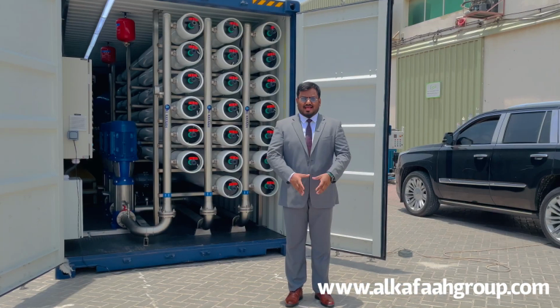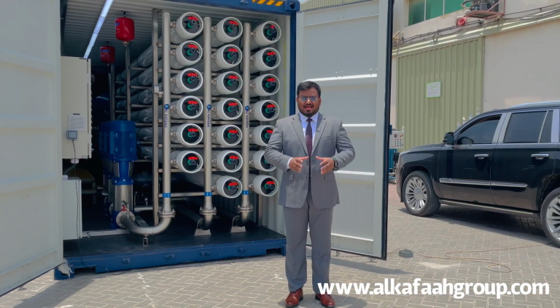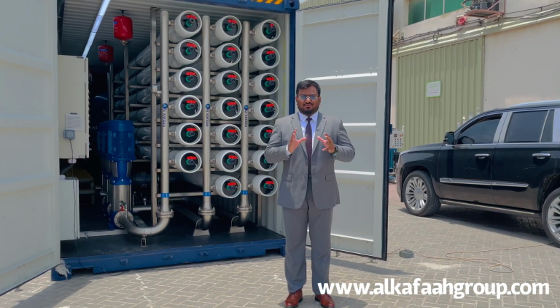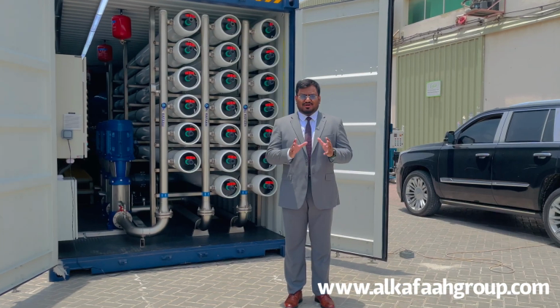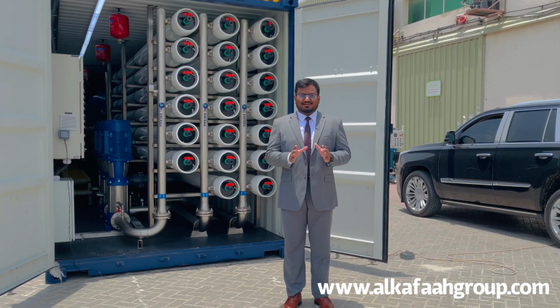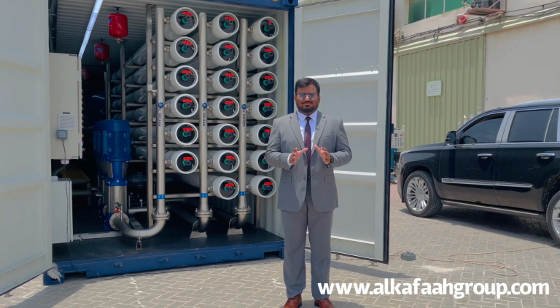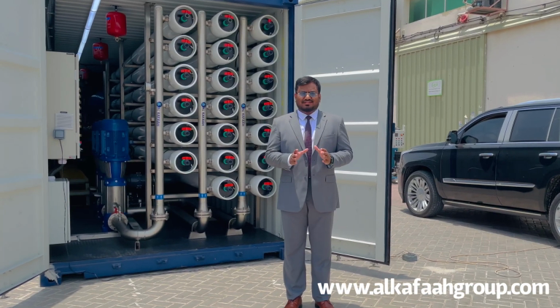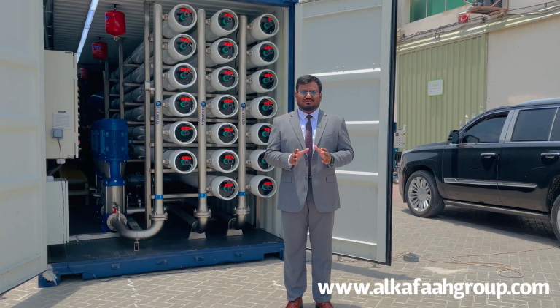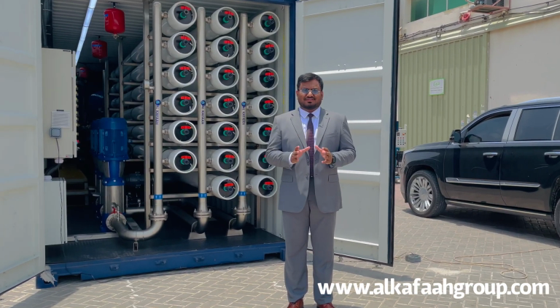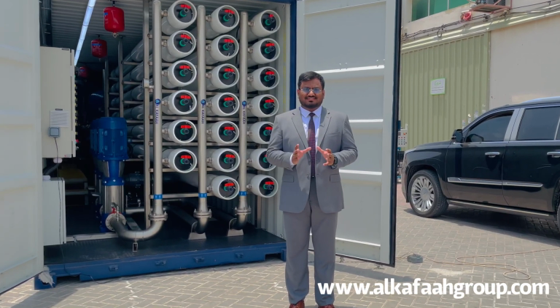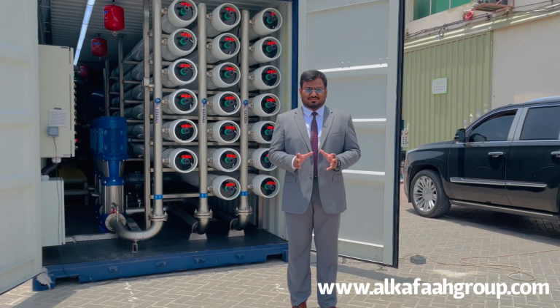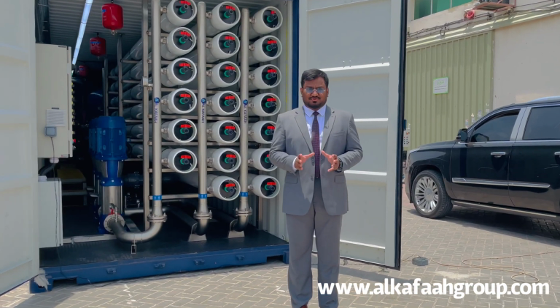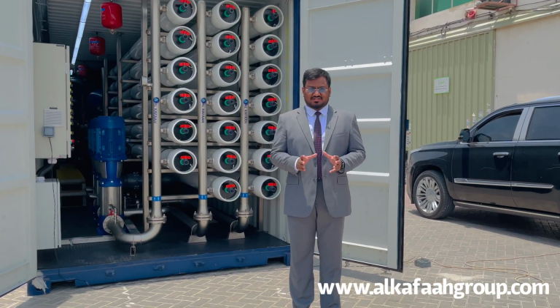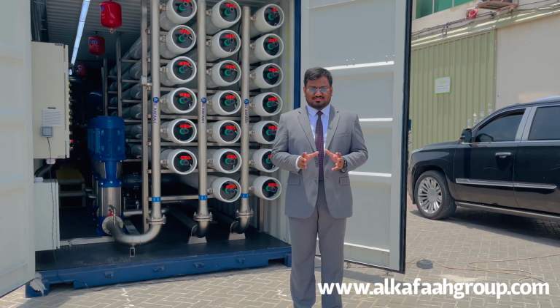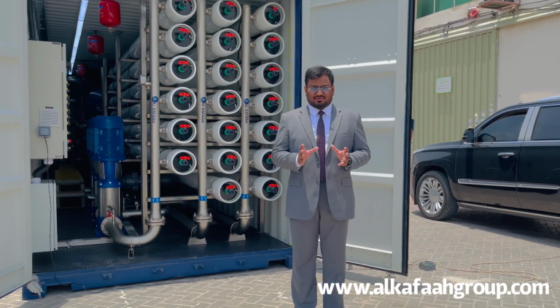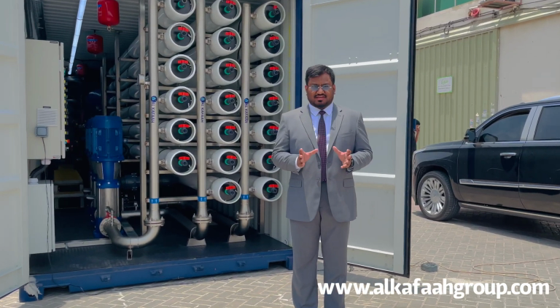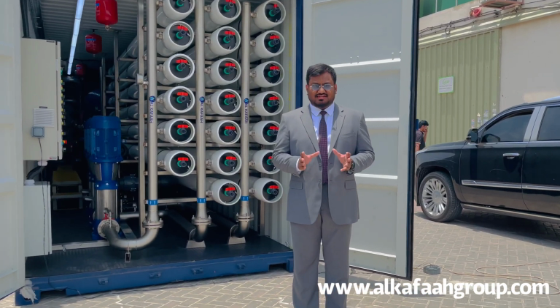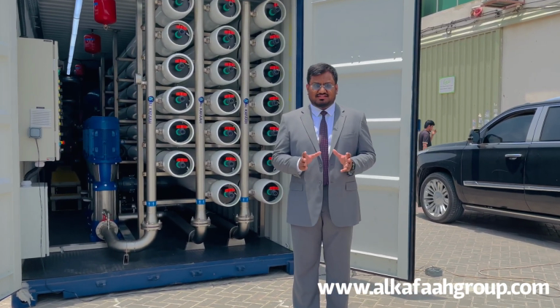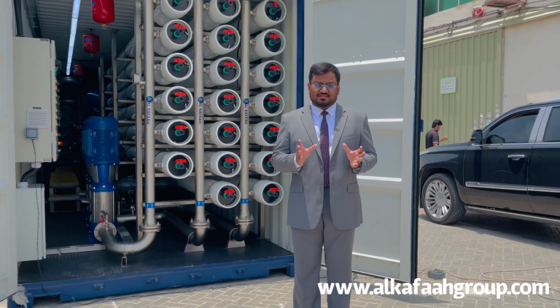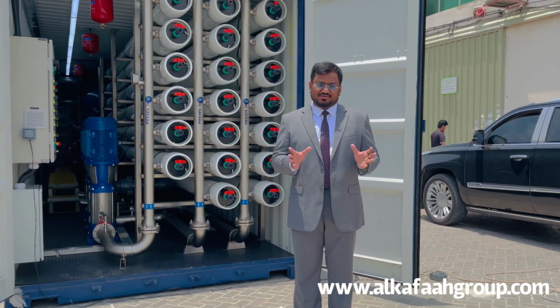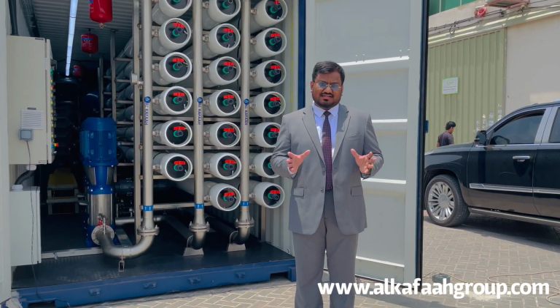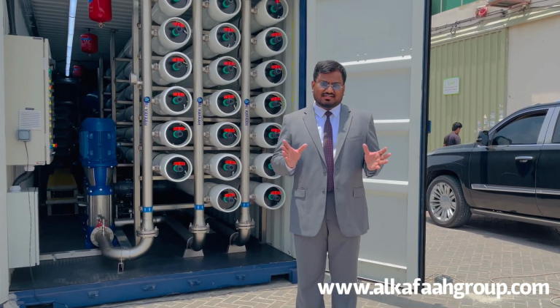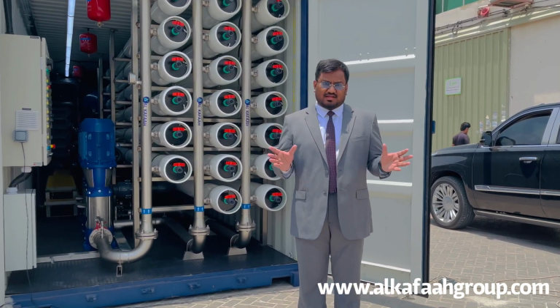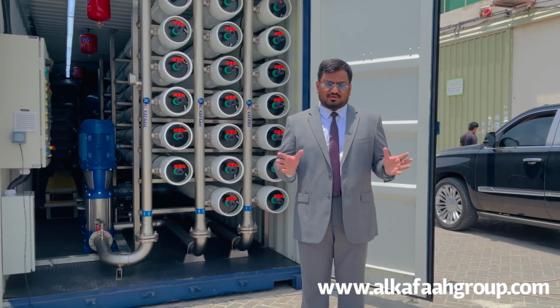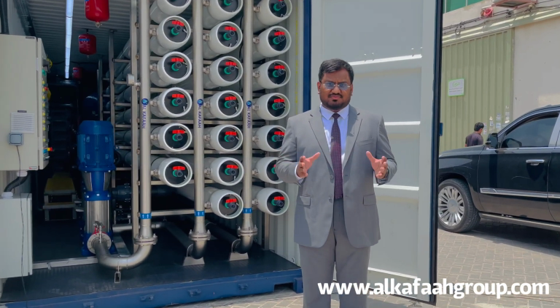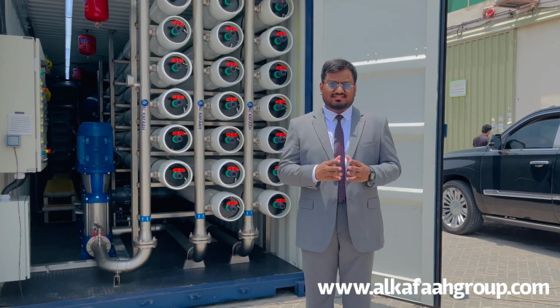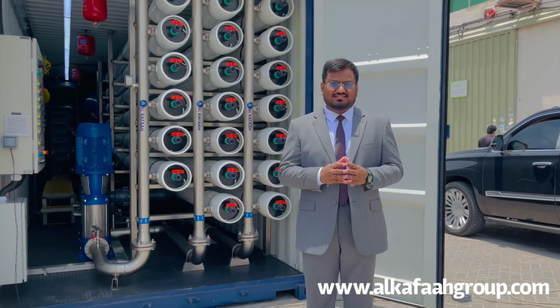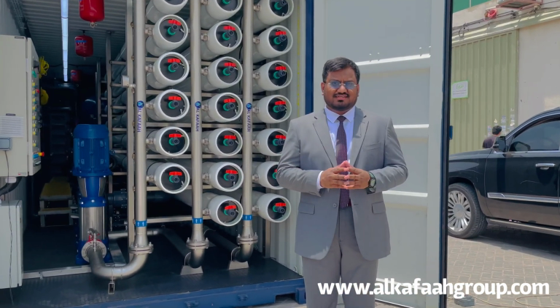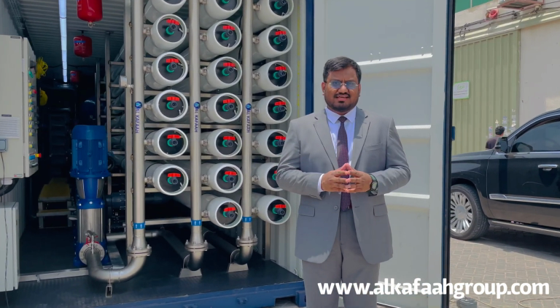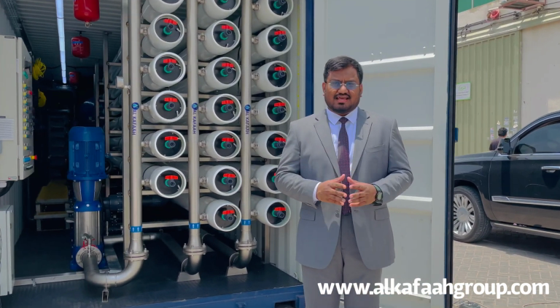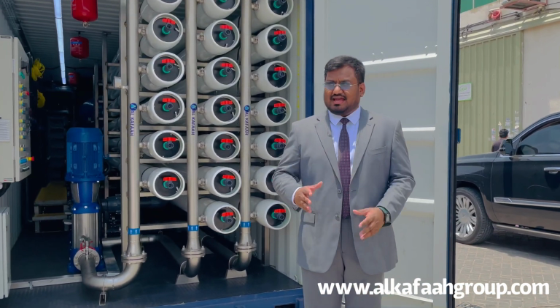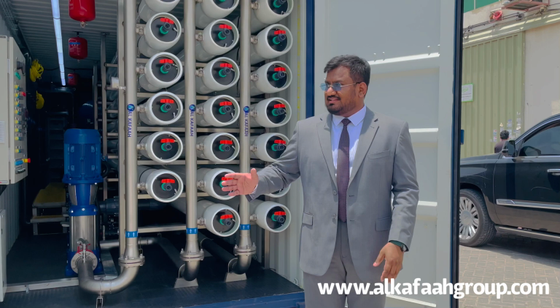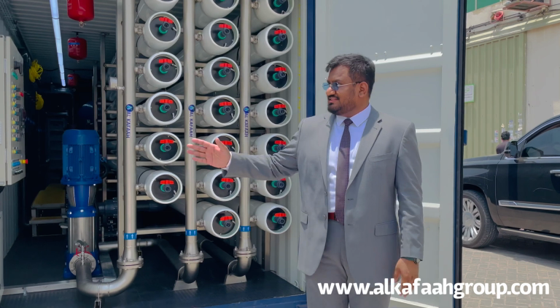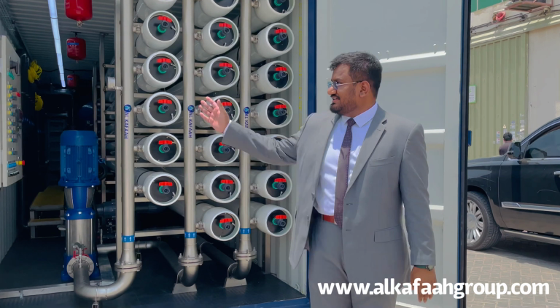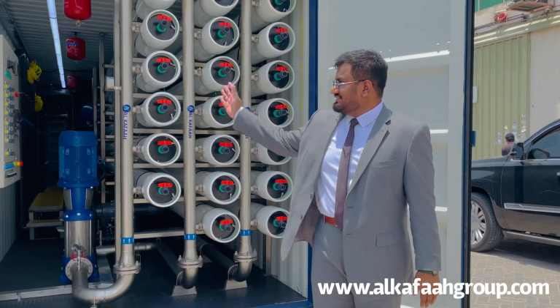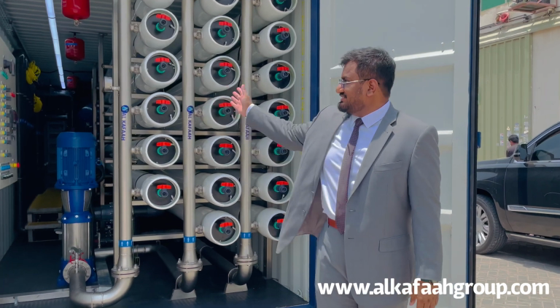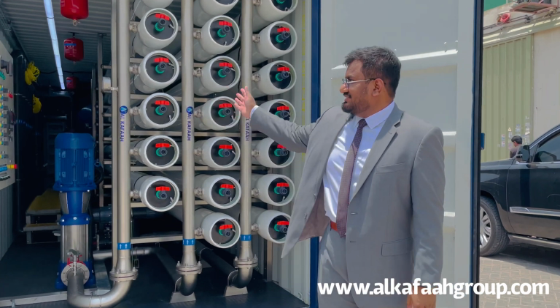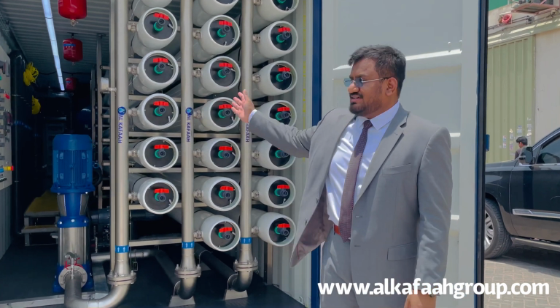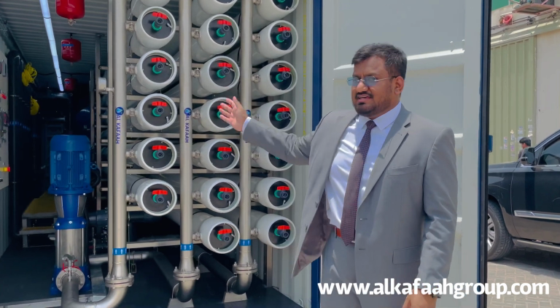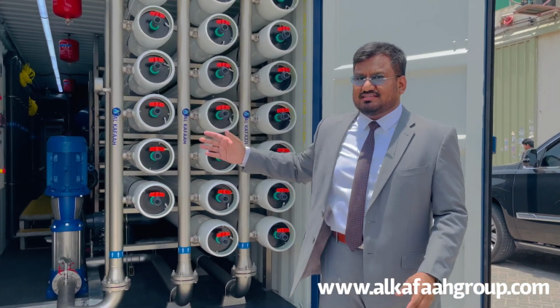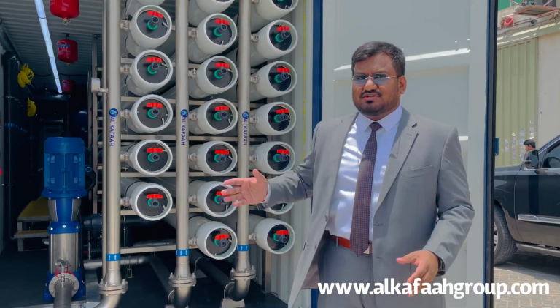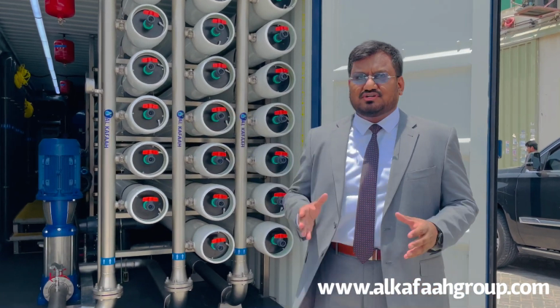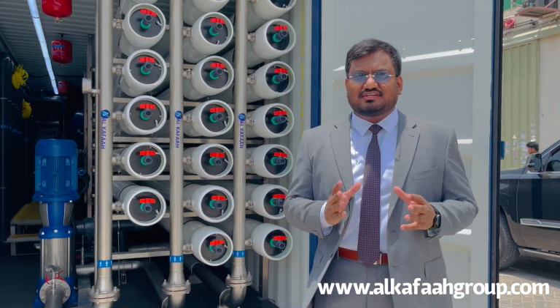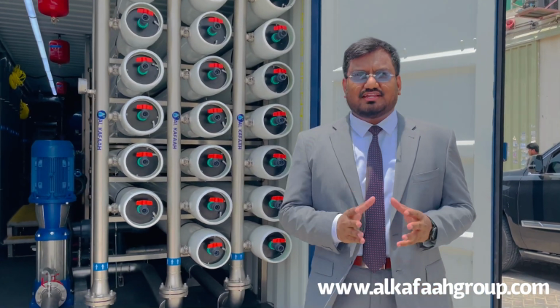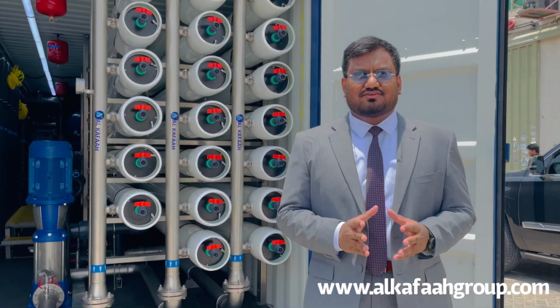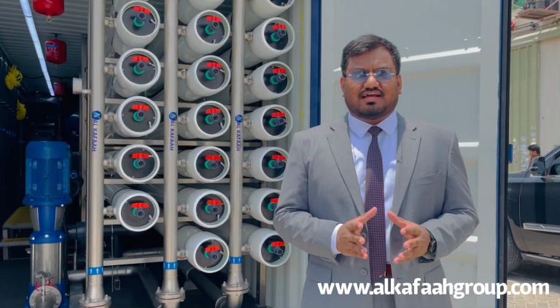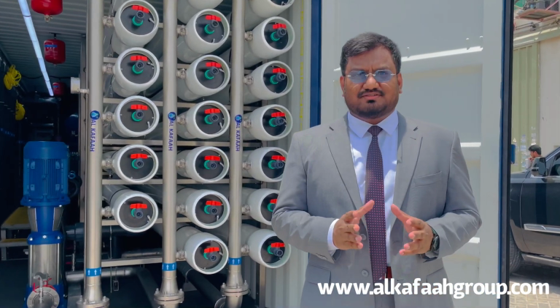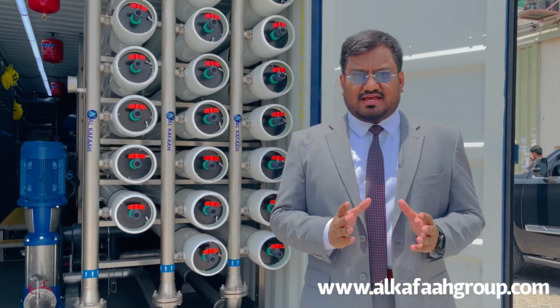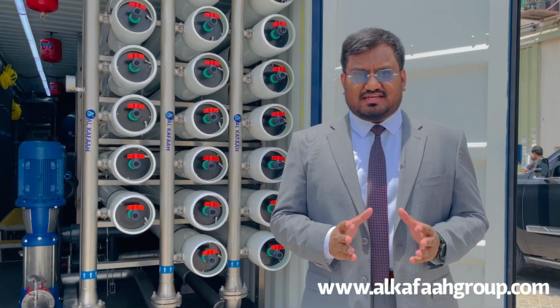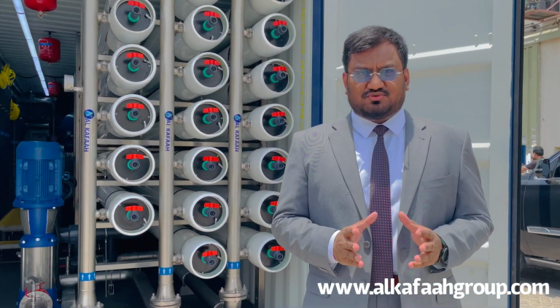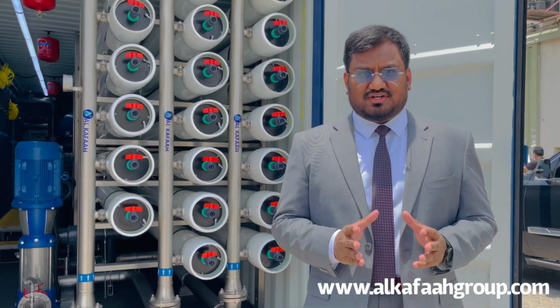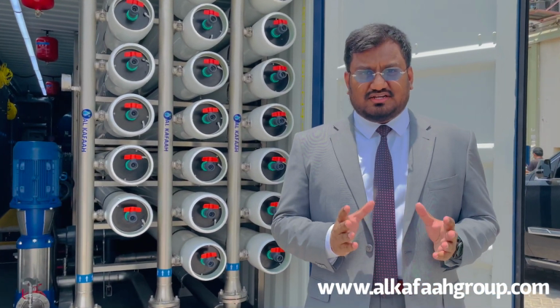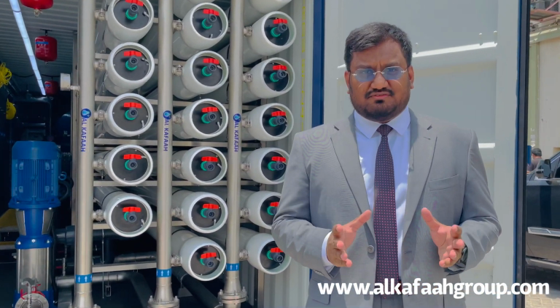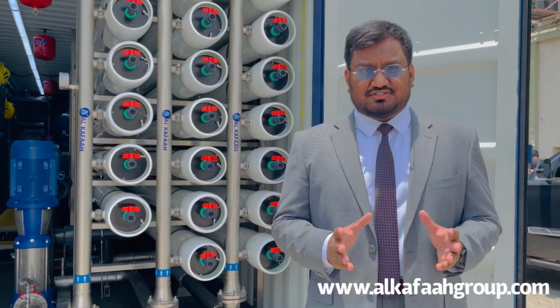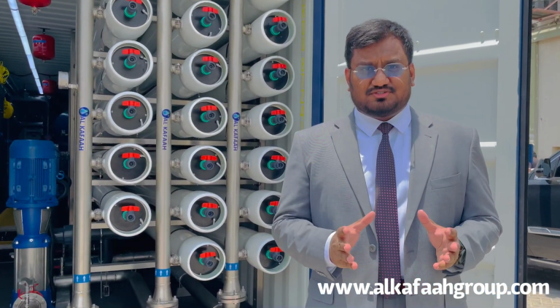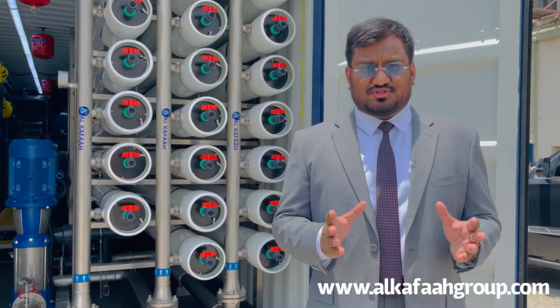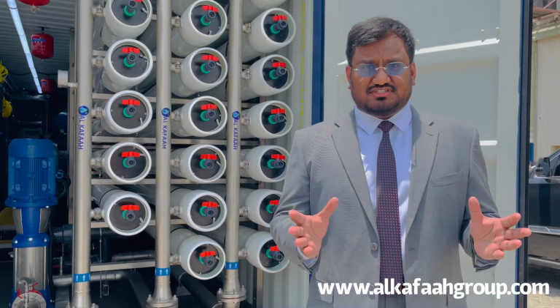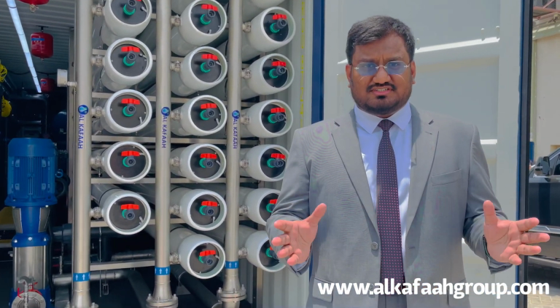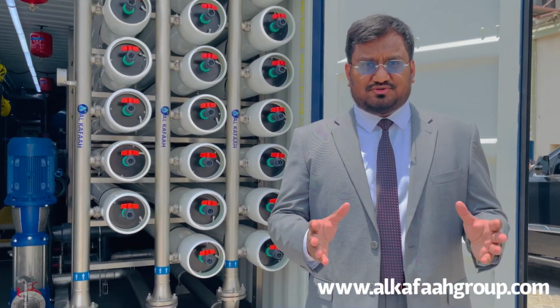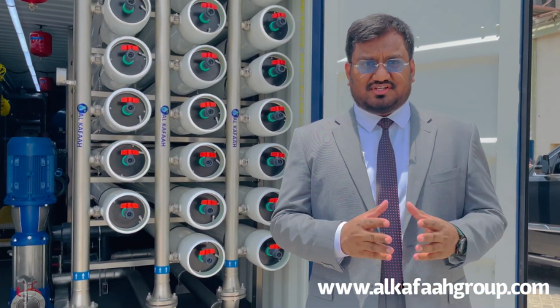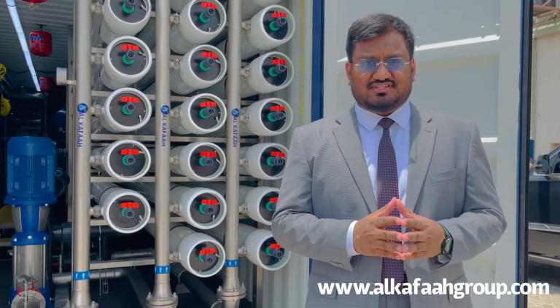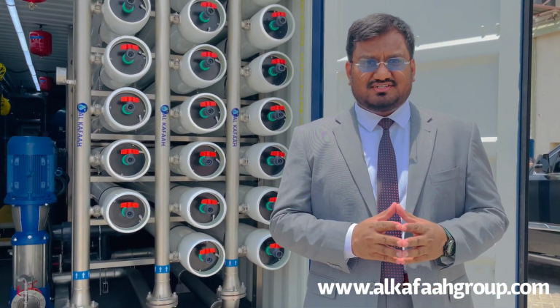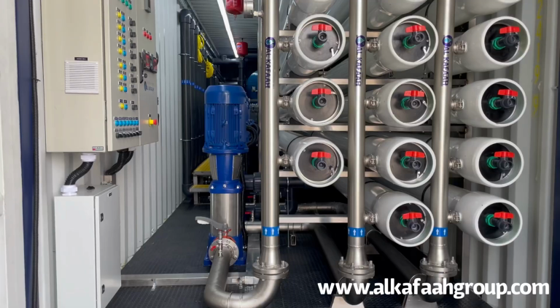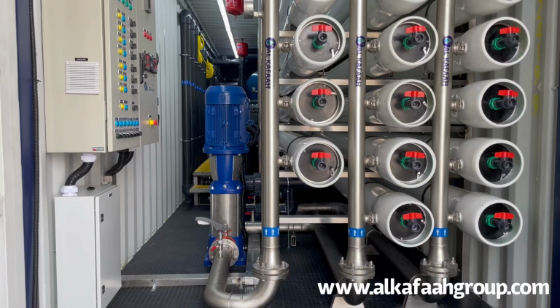Welcome to Alkafar's headquarters located in the United Arab Emirates. This is a containerized package reverse osmosis unit.